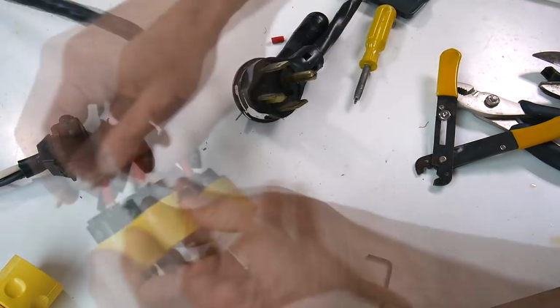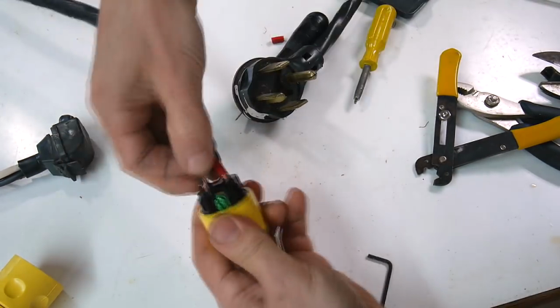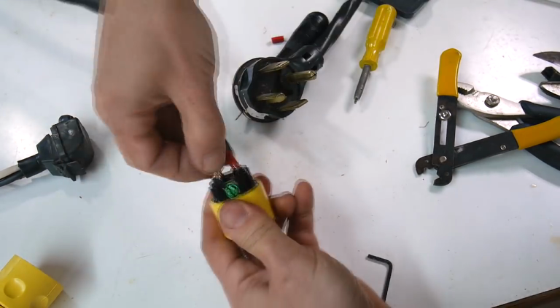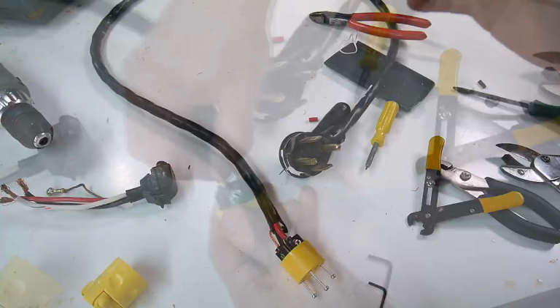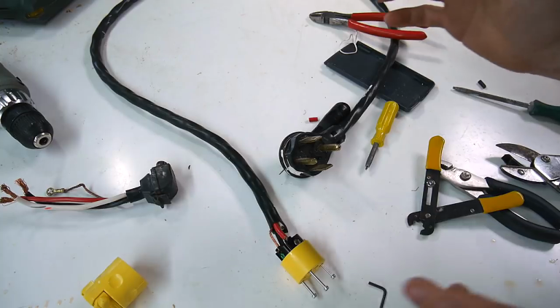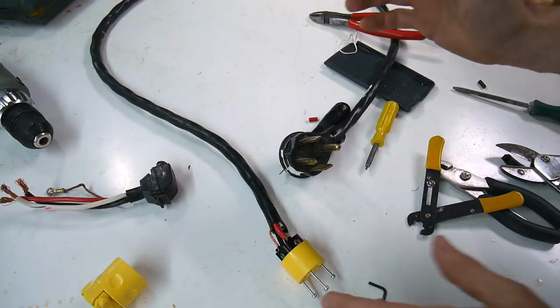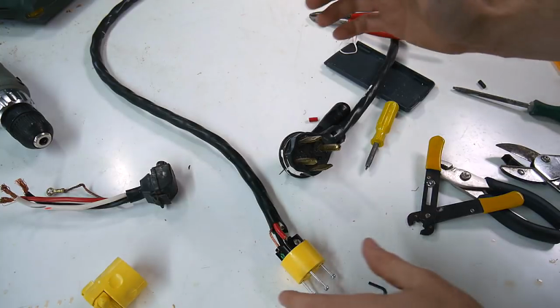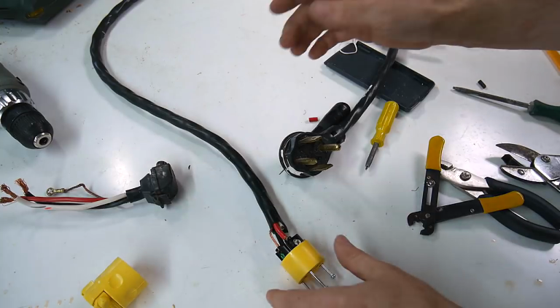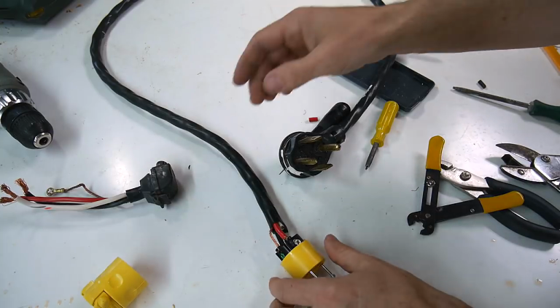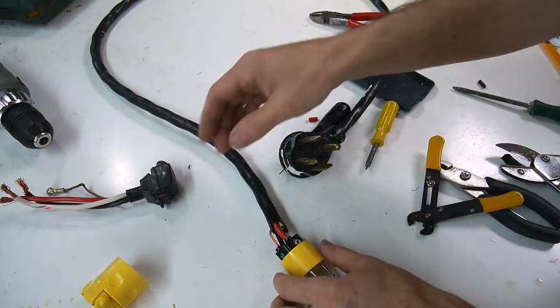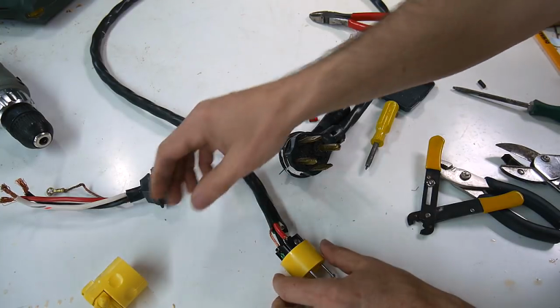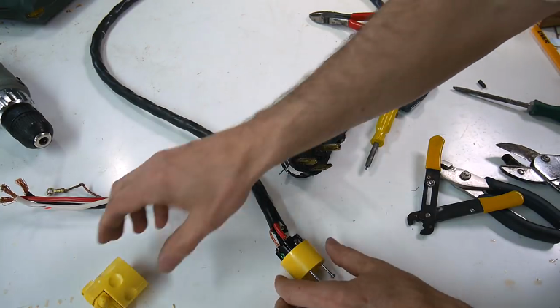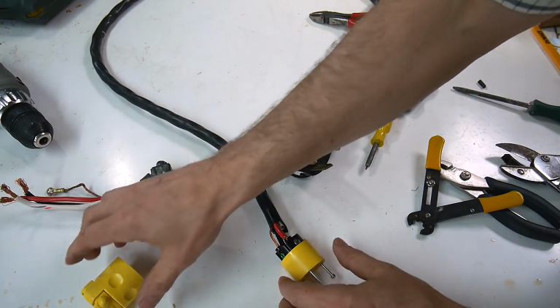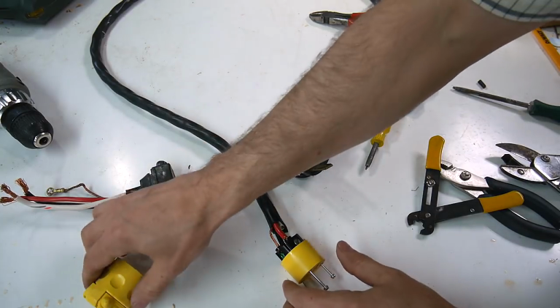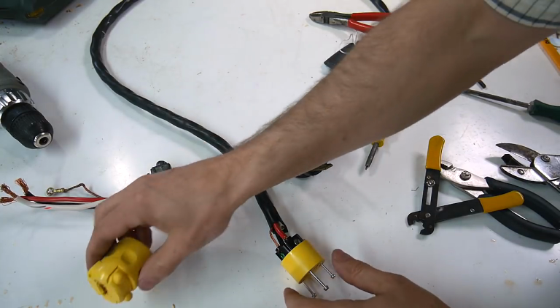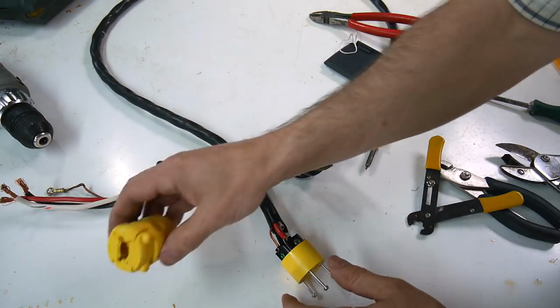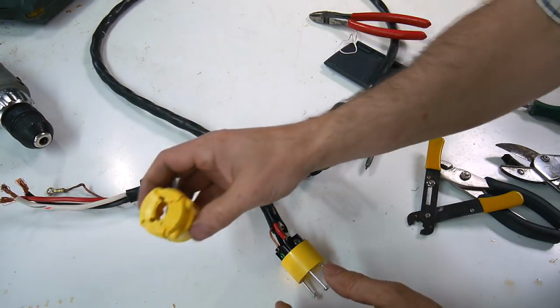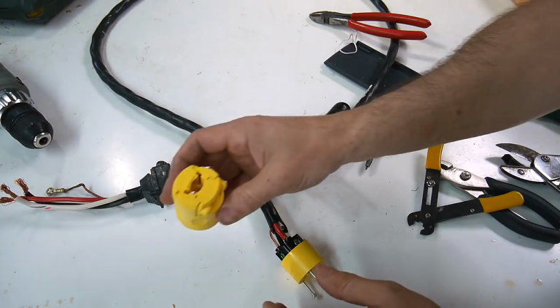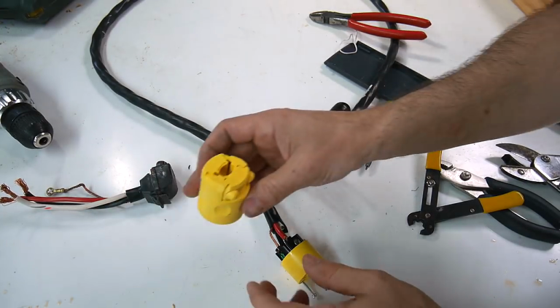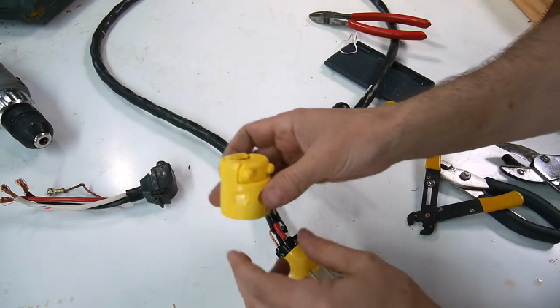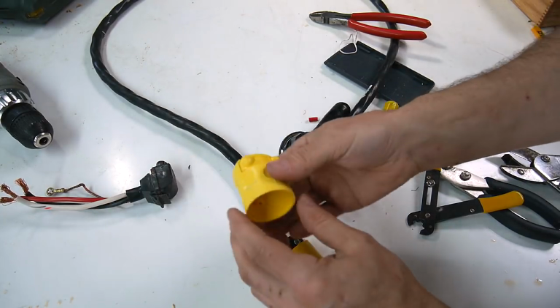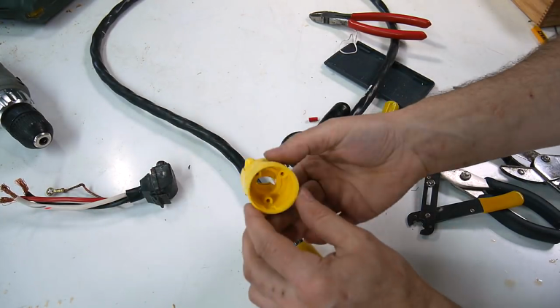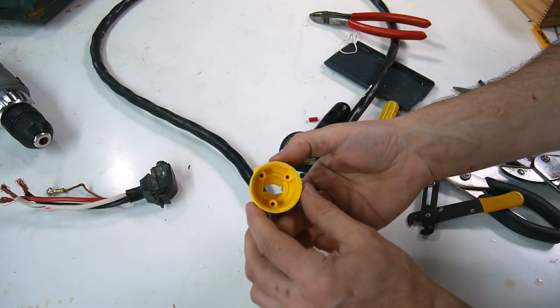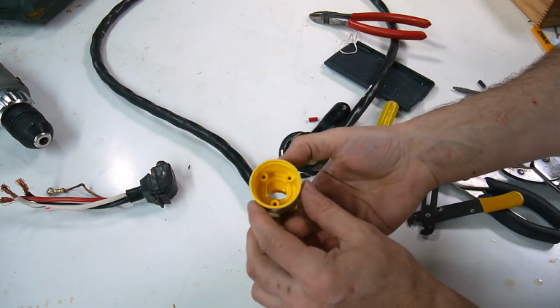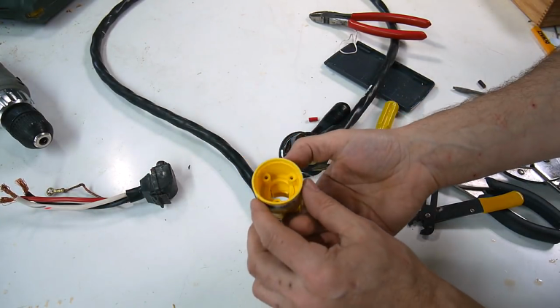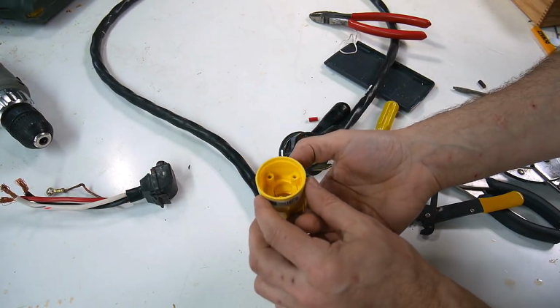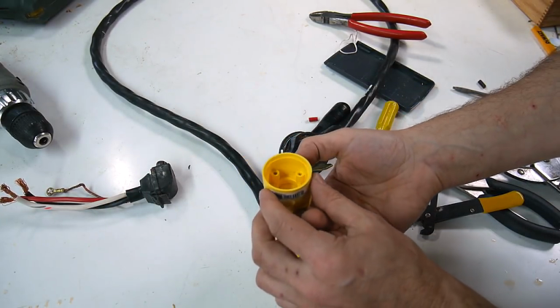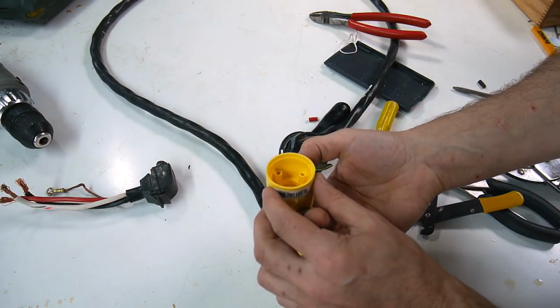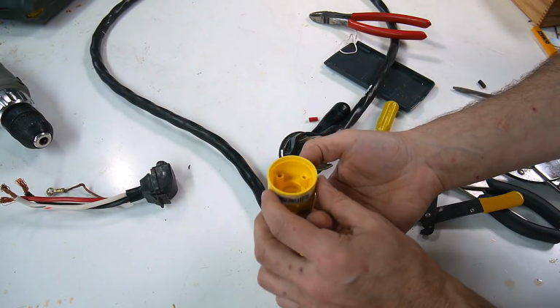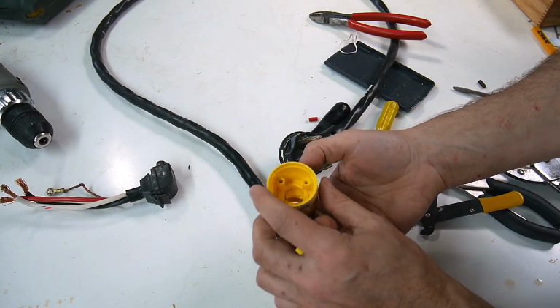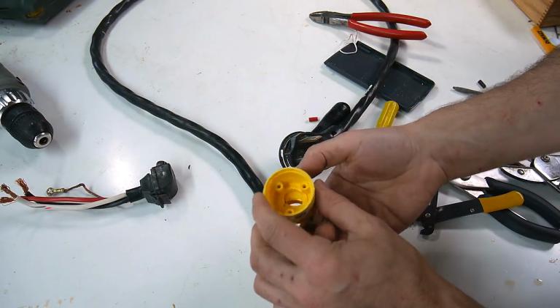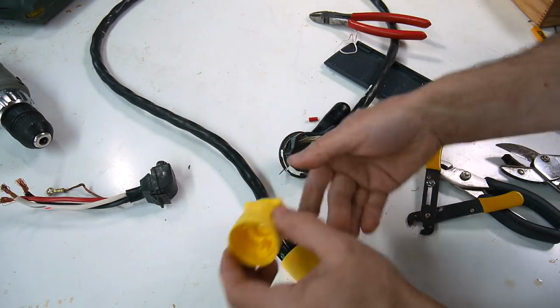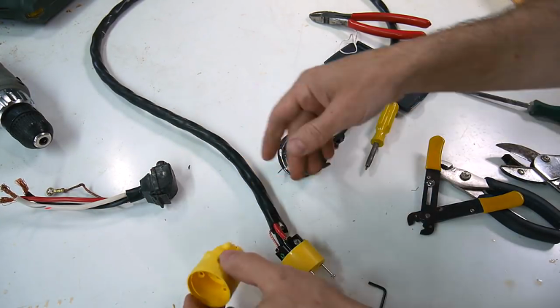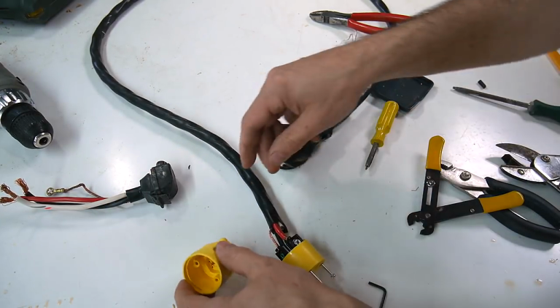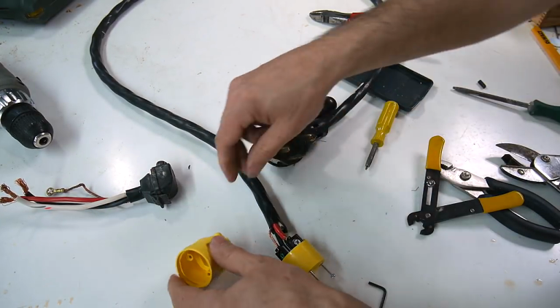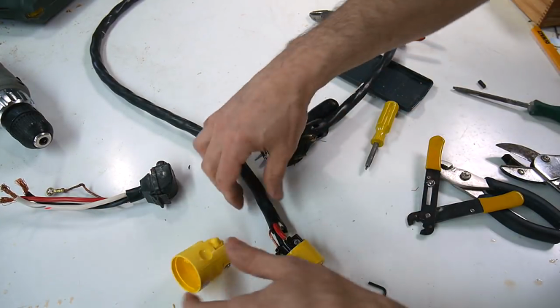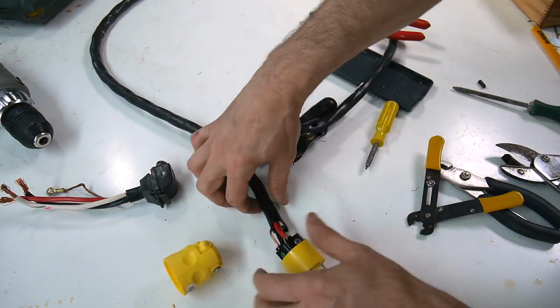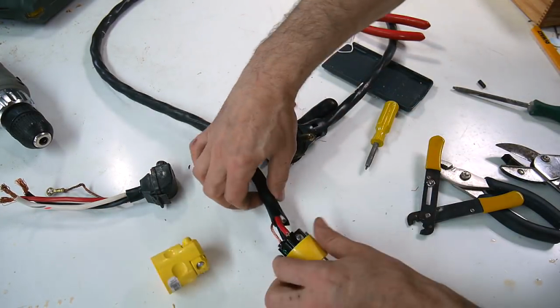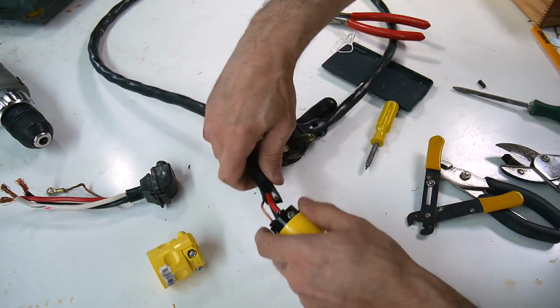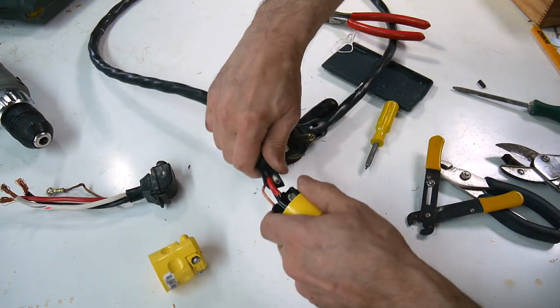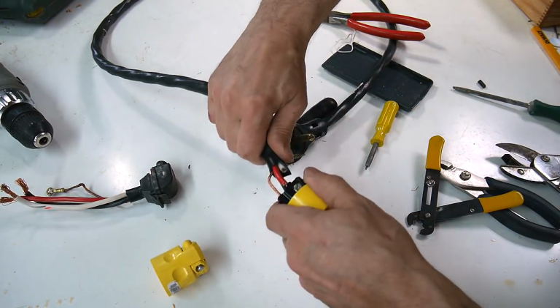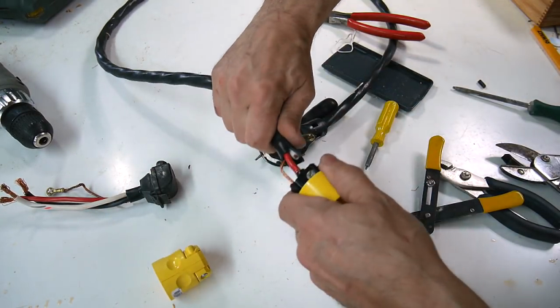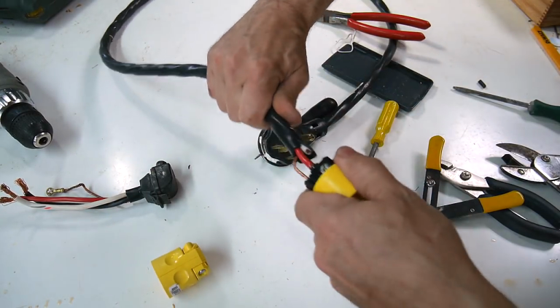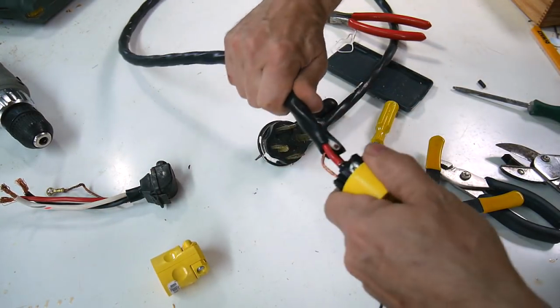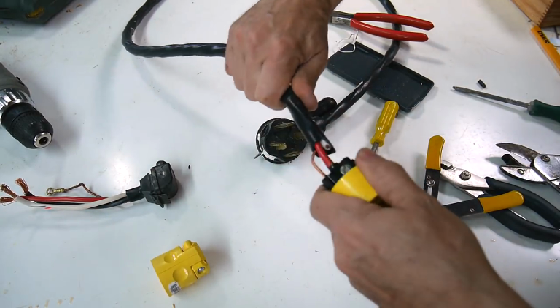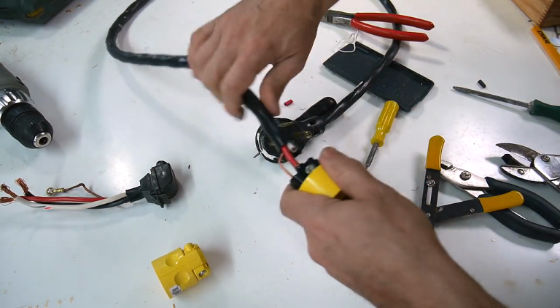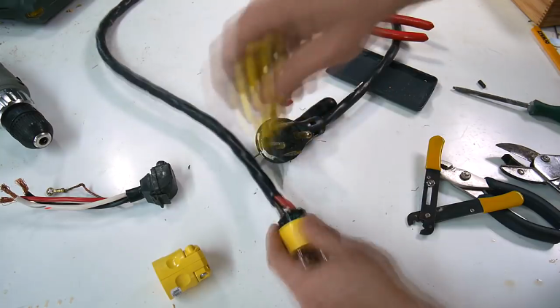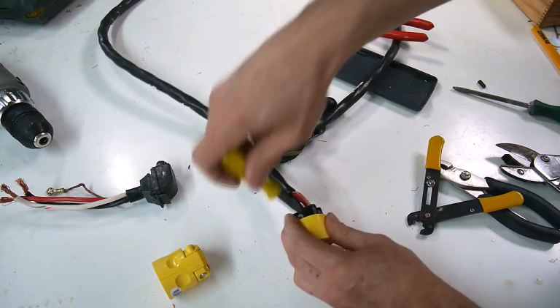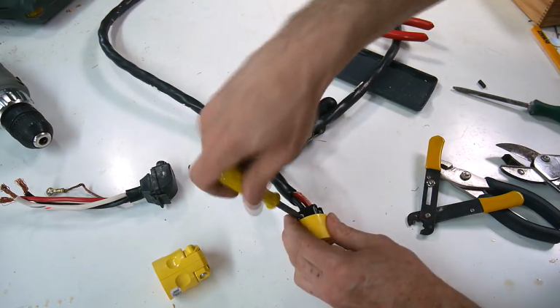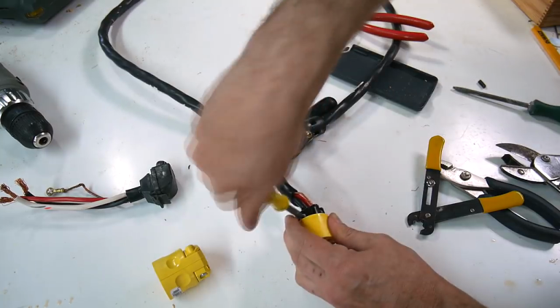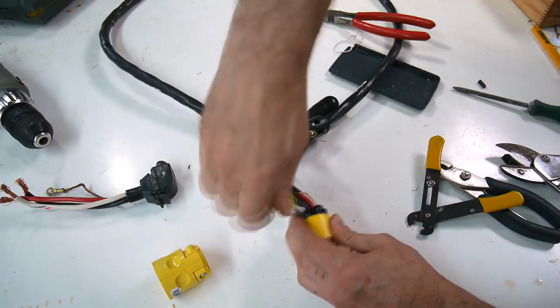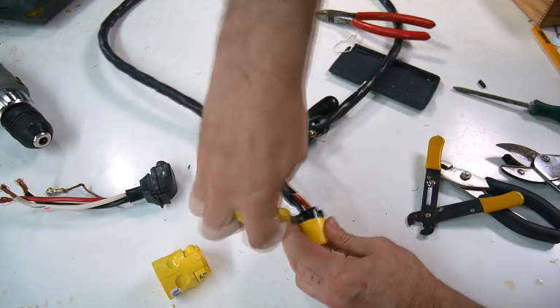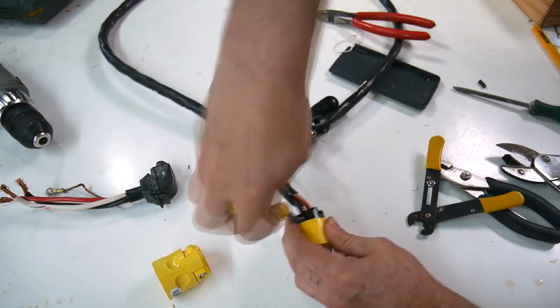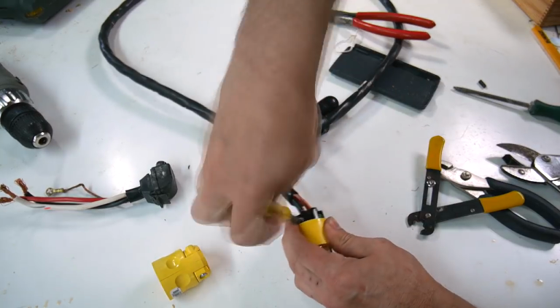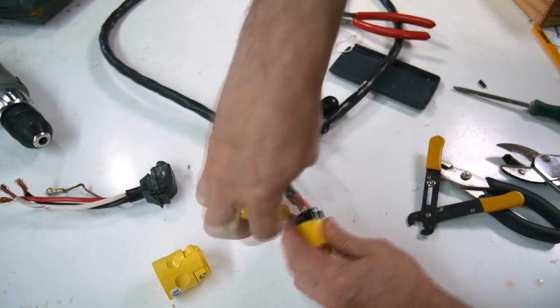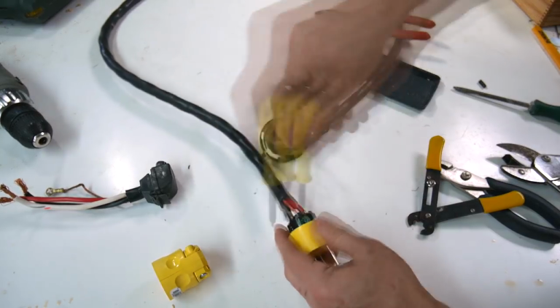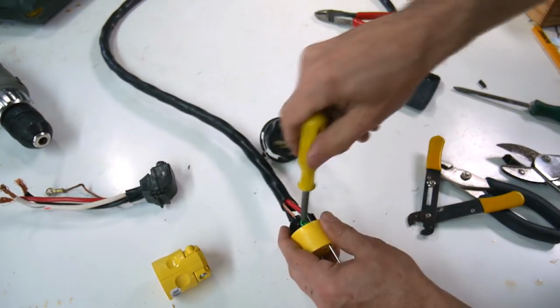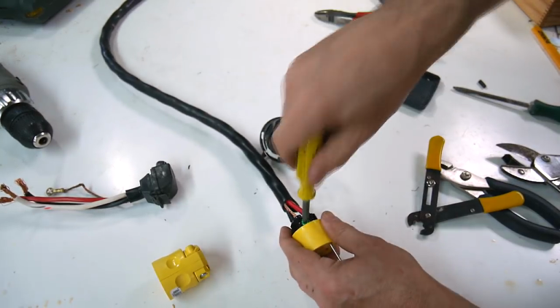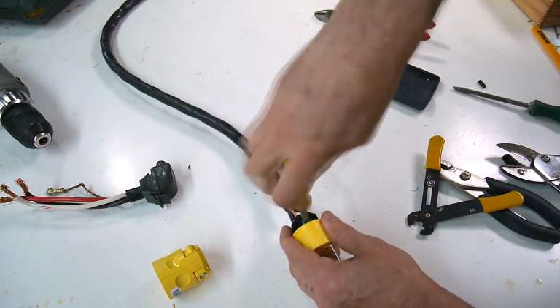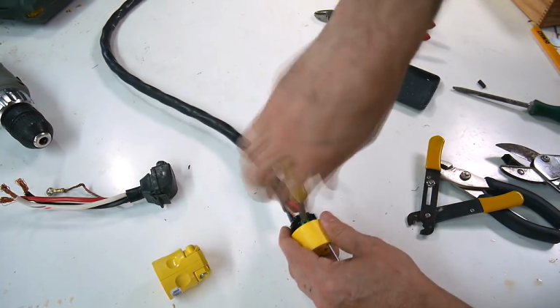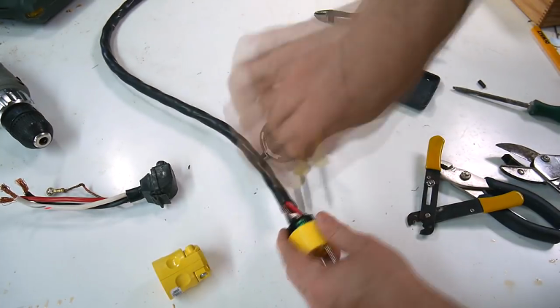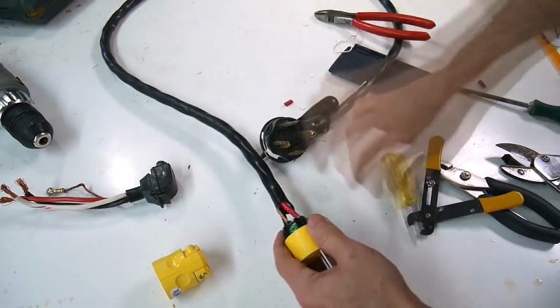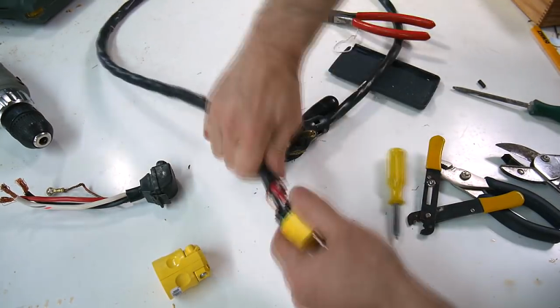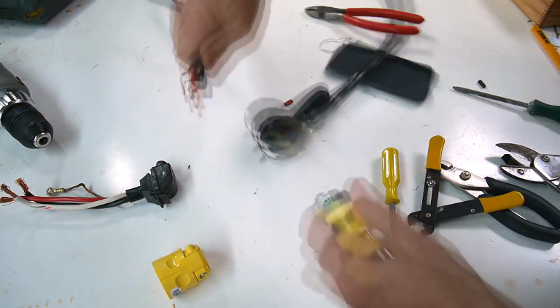I just realized a mistake — I forgot to put this part on. It always sucks when you forget to put the hood on the connector.